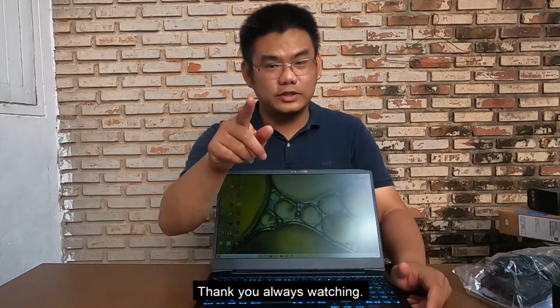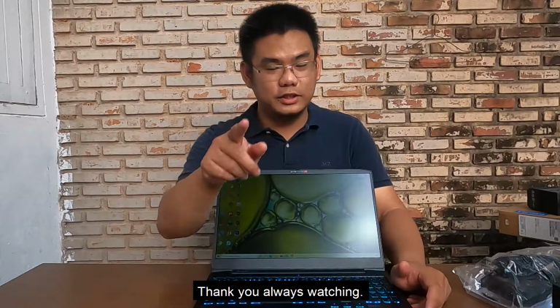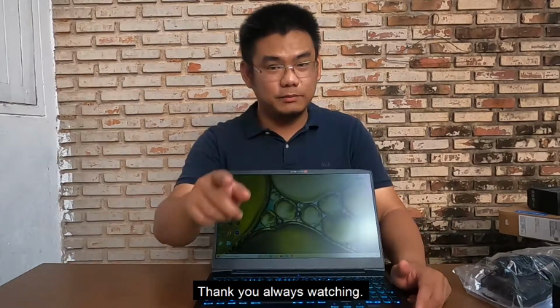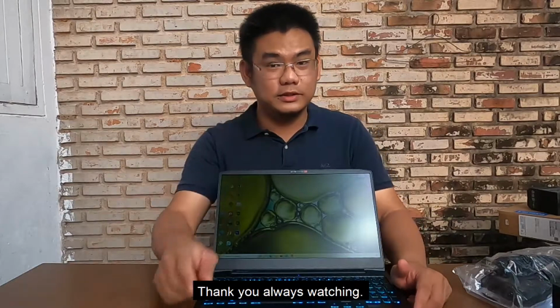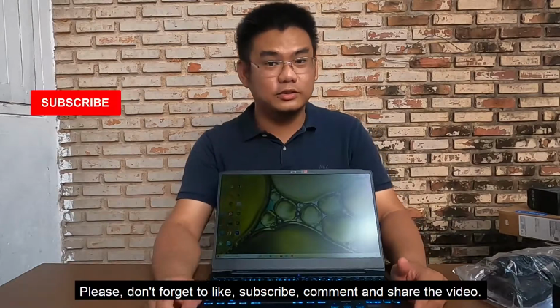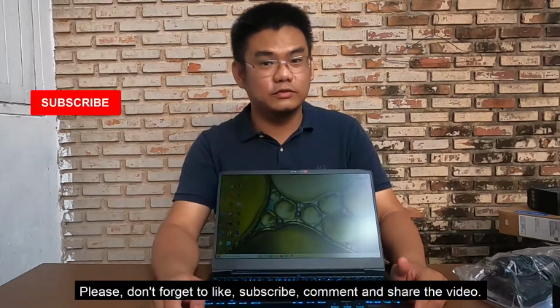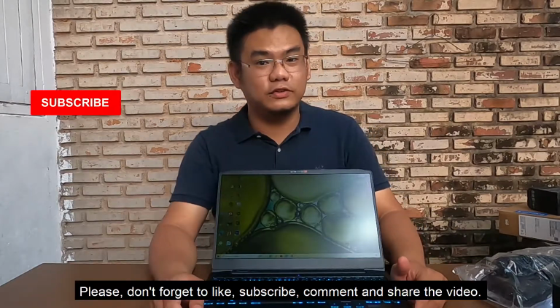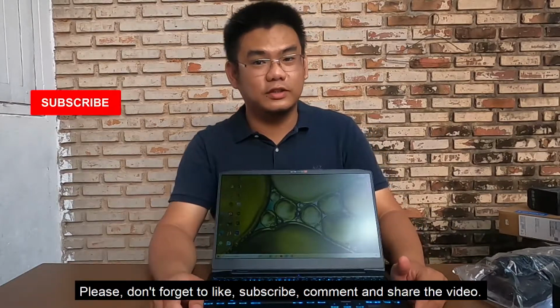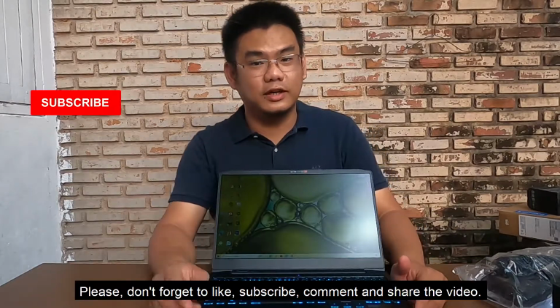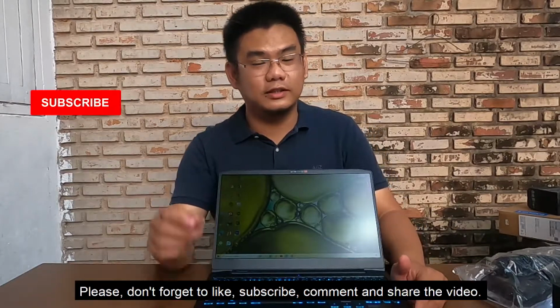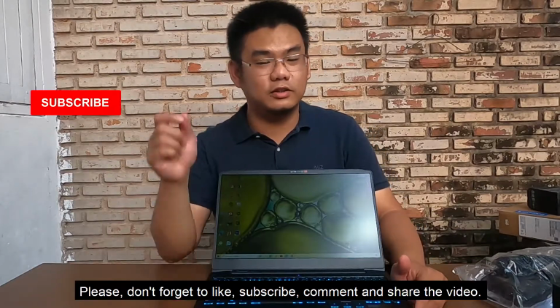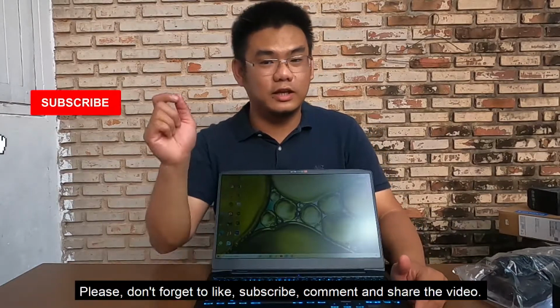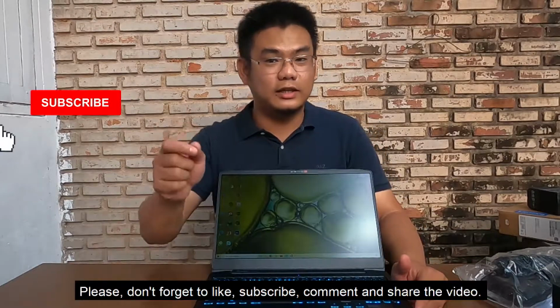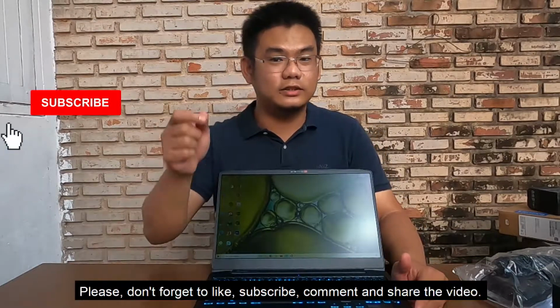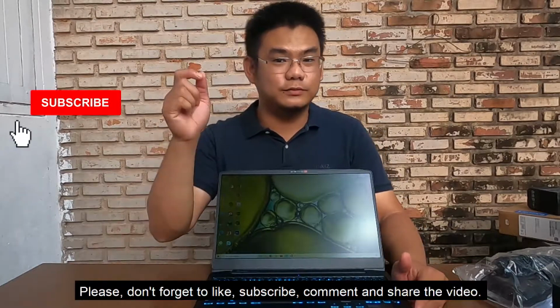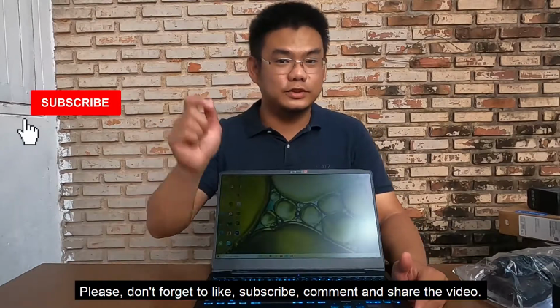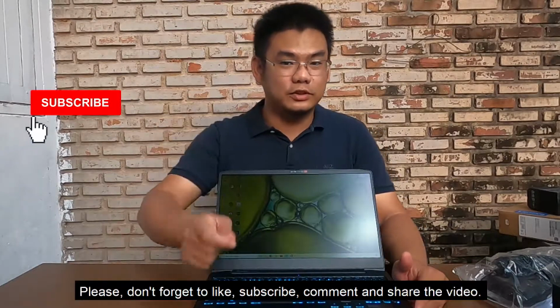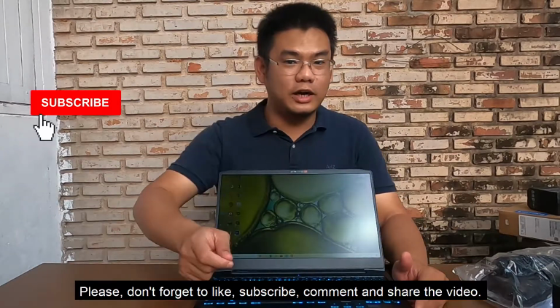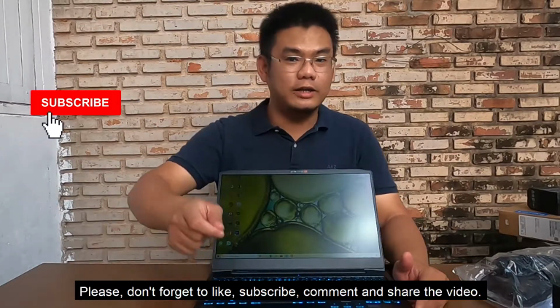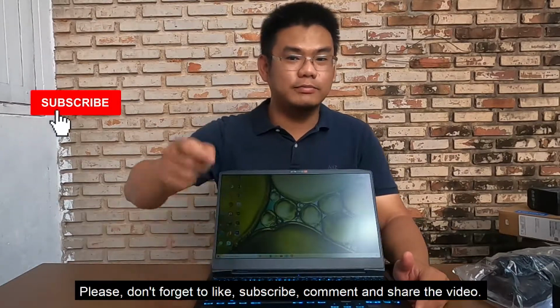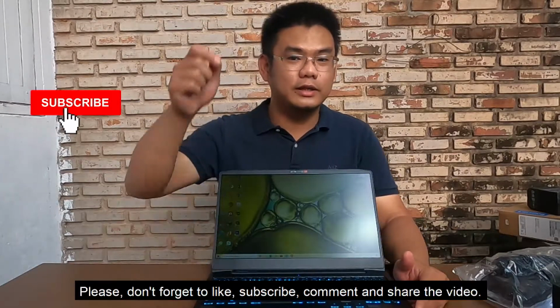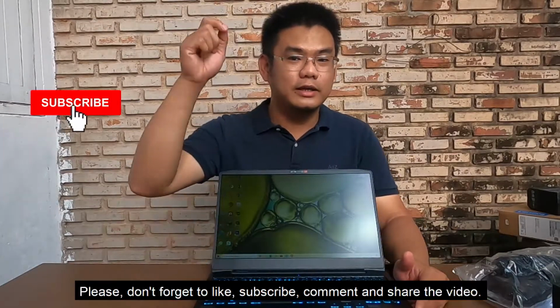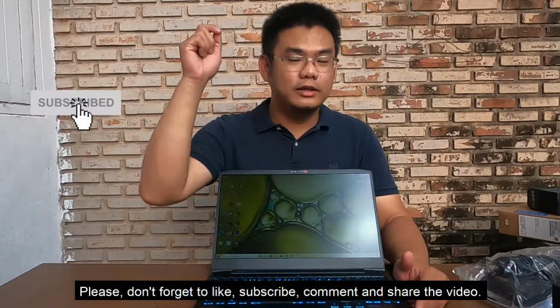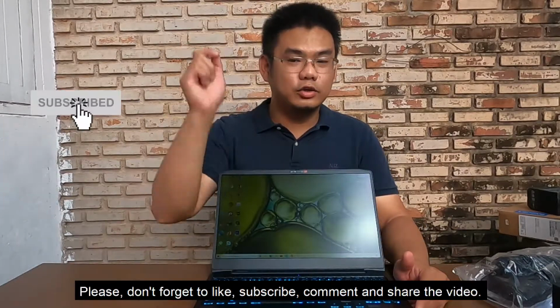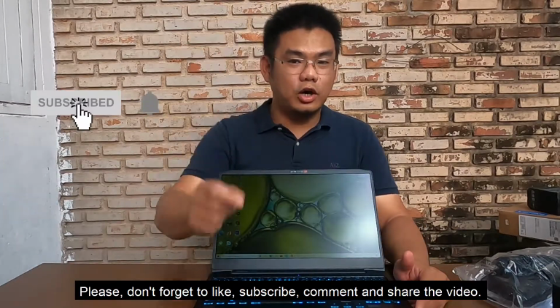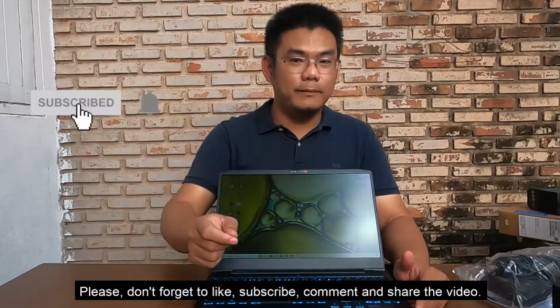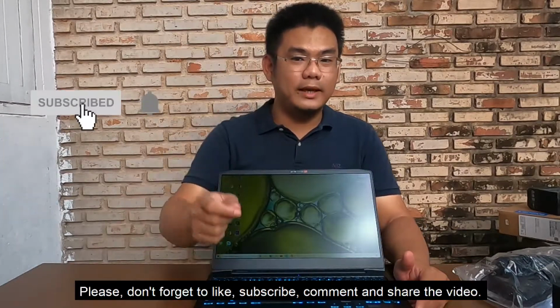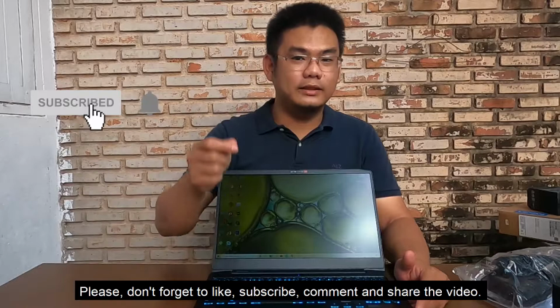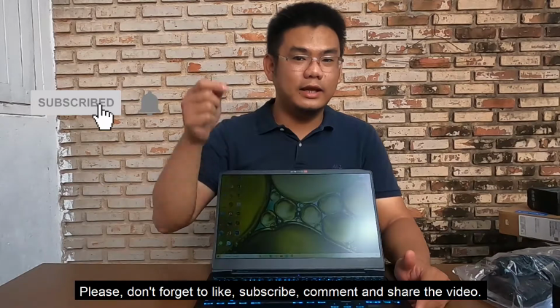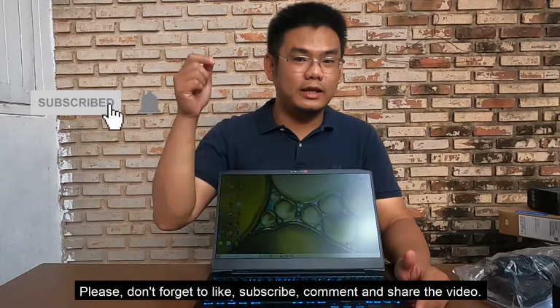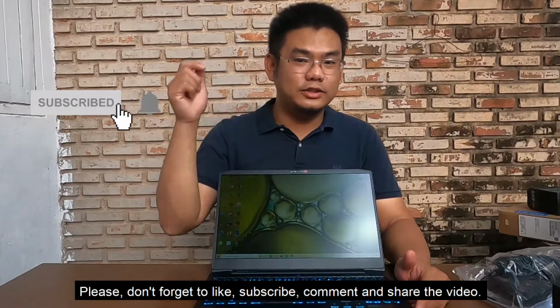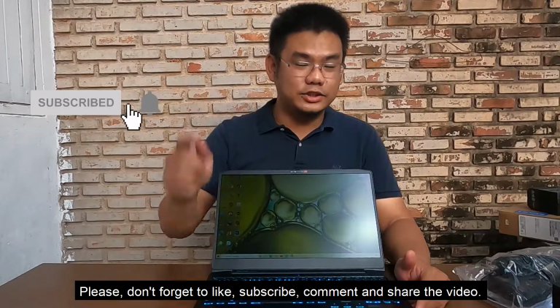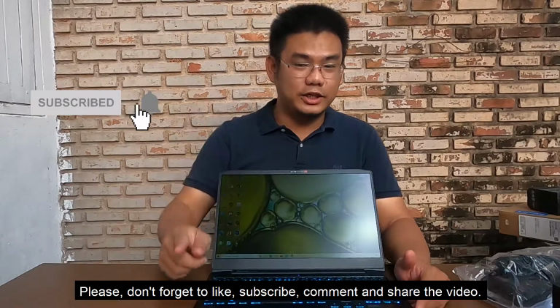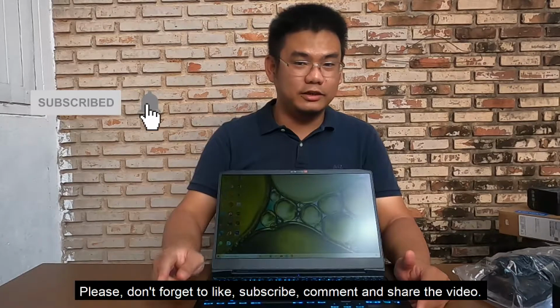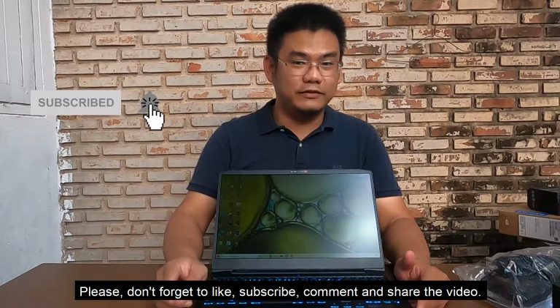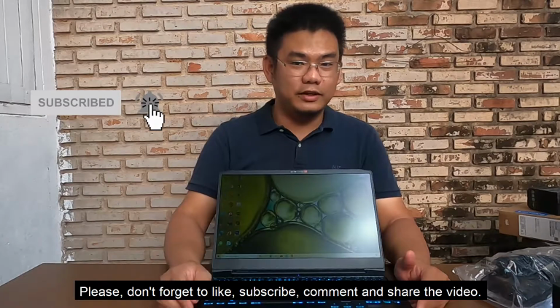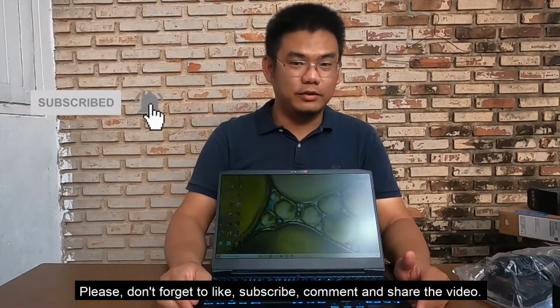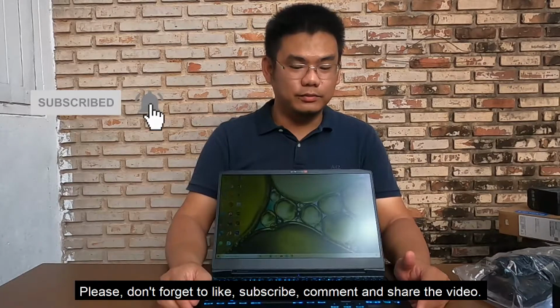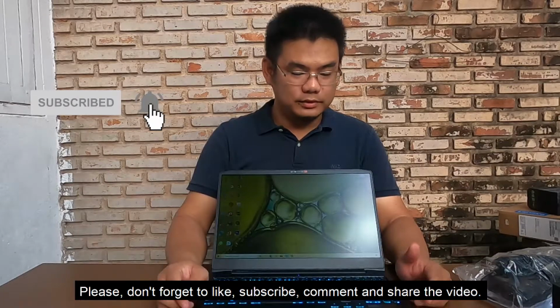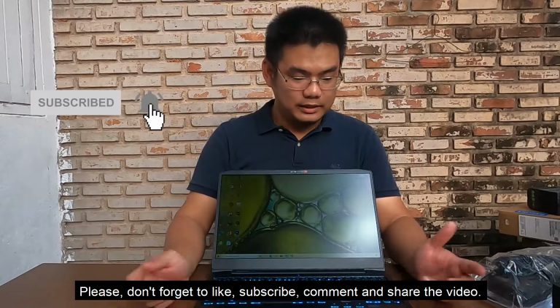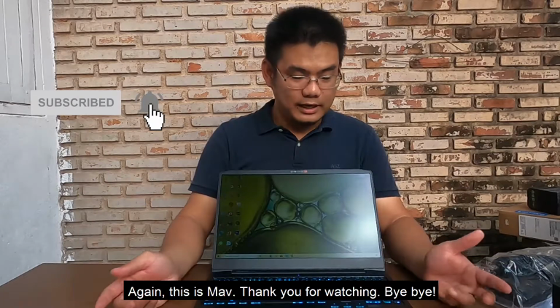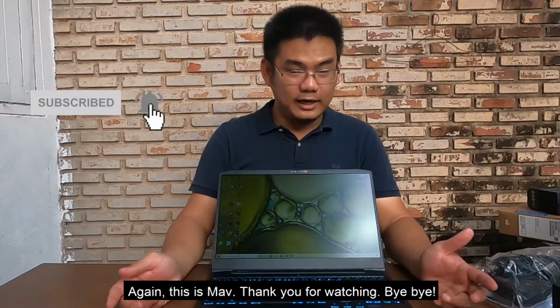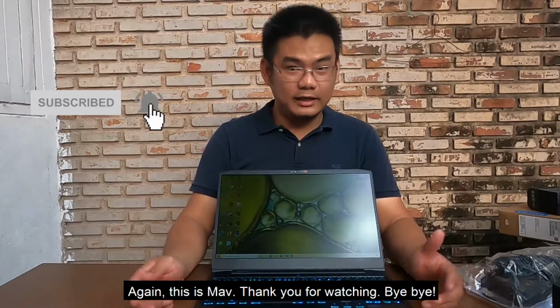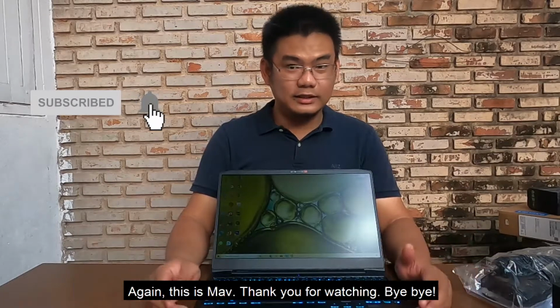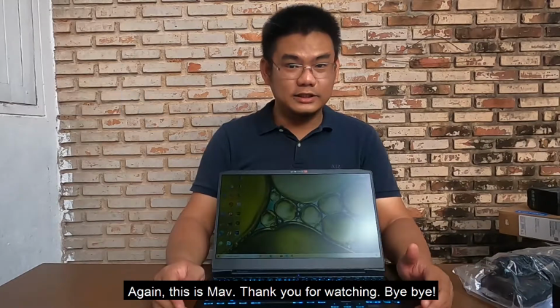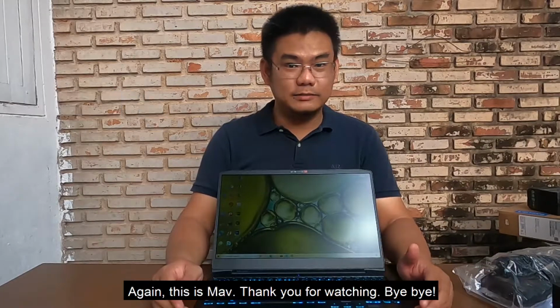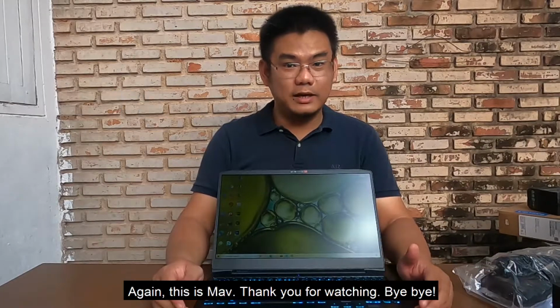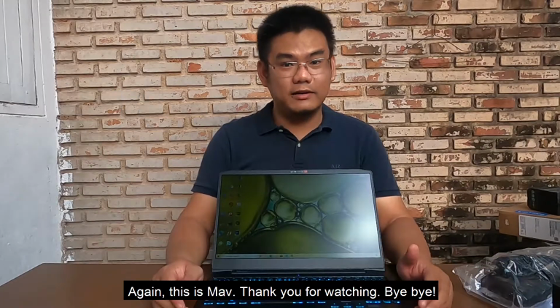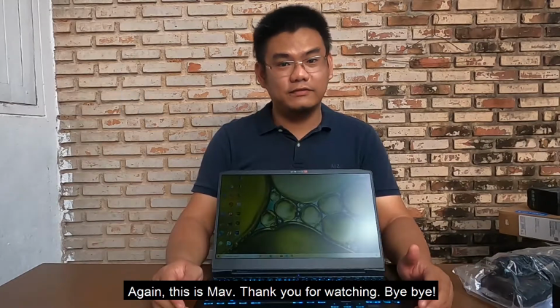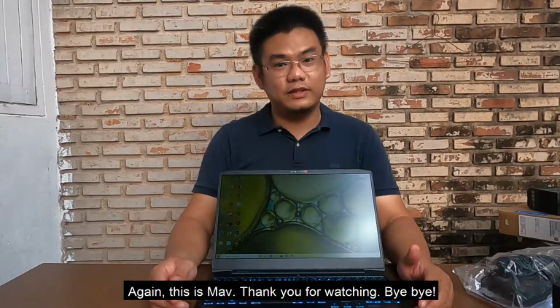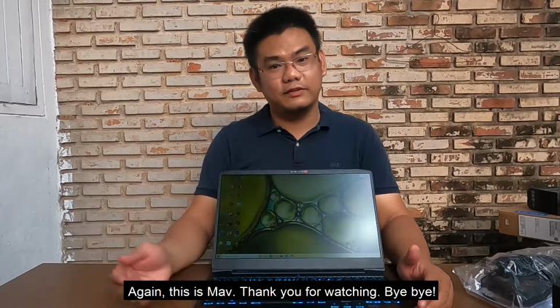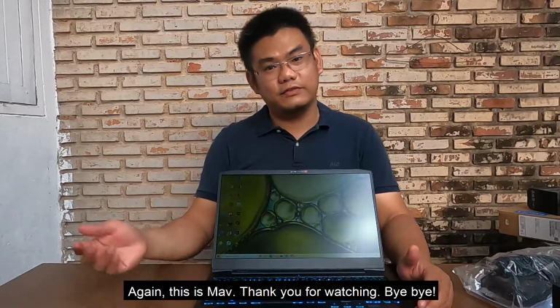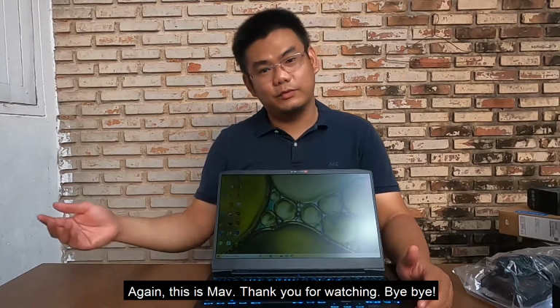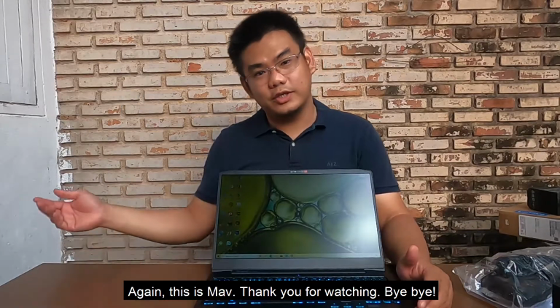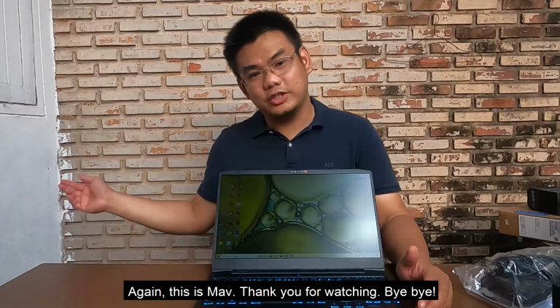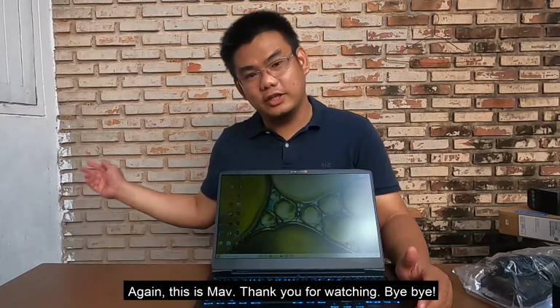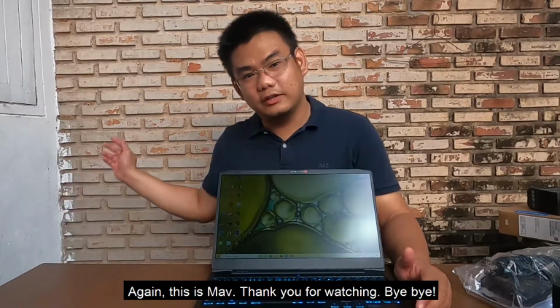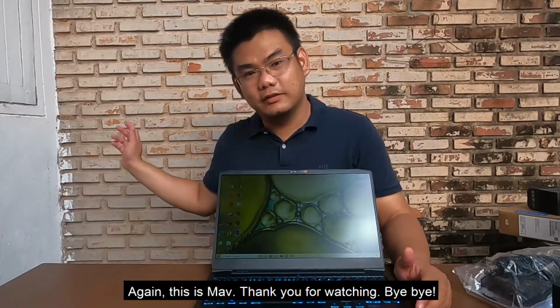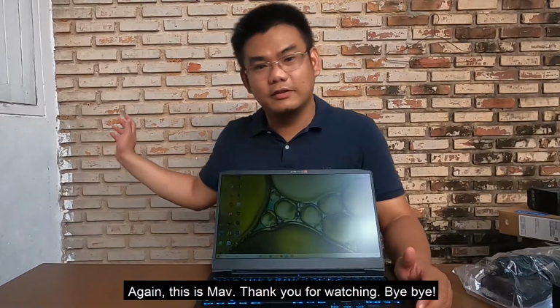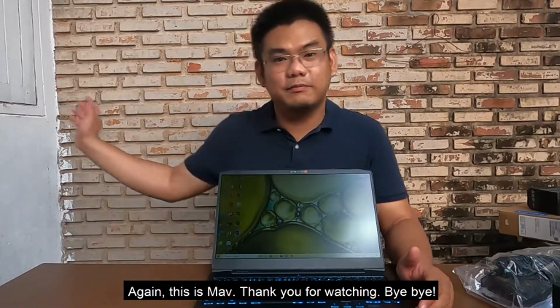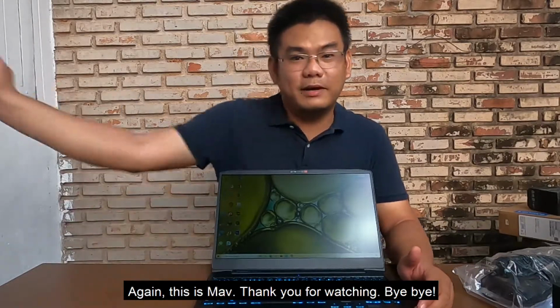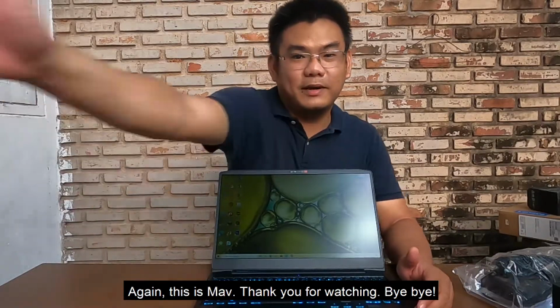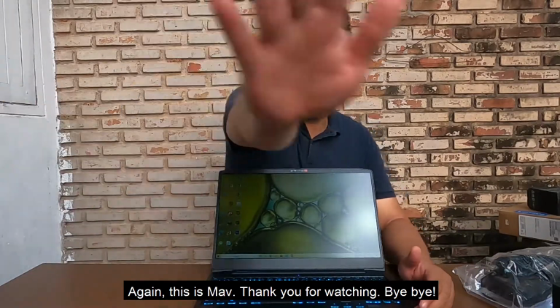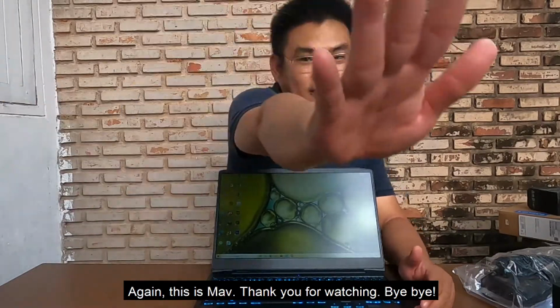That's it for this video. Thank you for watching — please don't forget to like, subscribe, comment, and share the video. This is Mav, thank you for watching, bye bye.